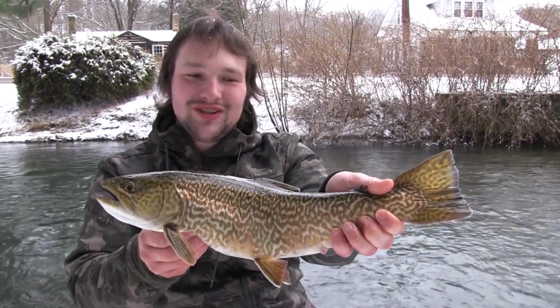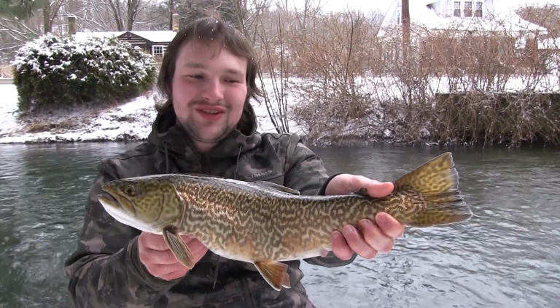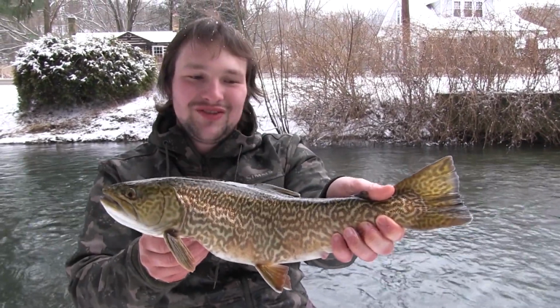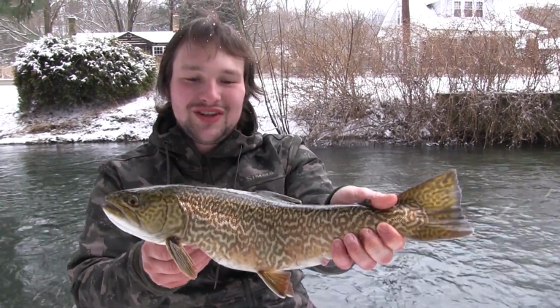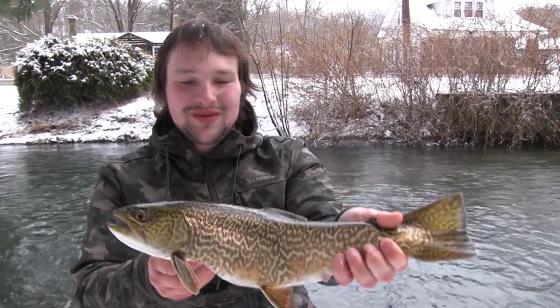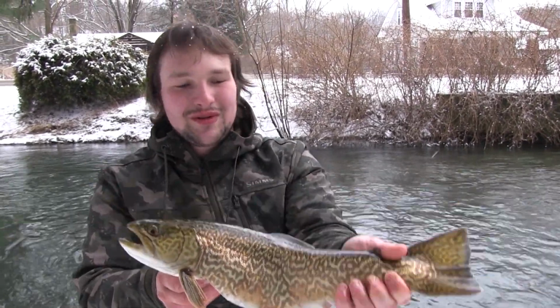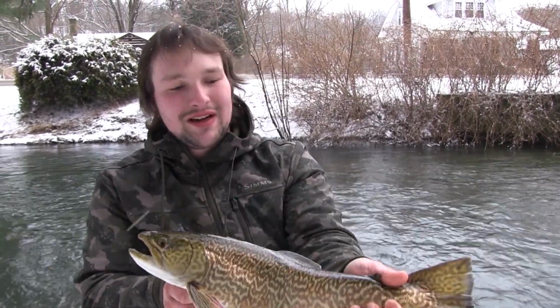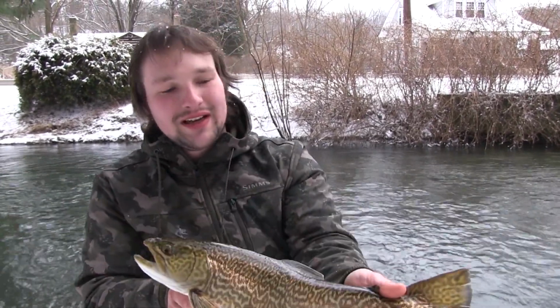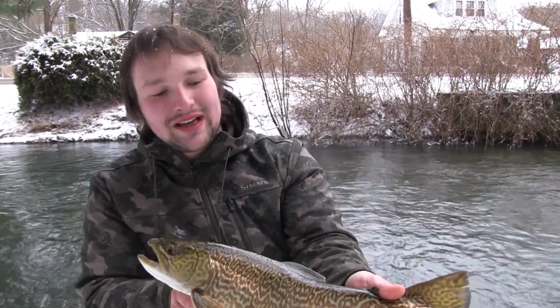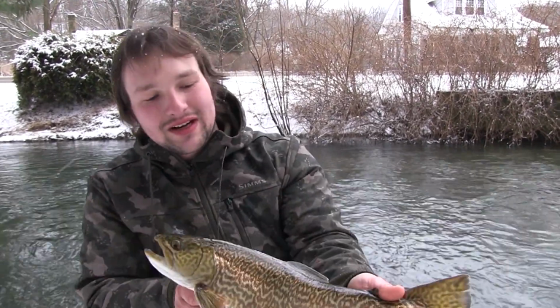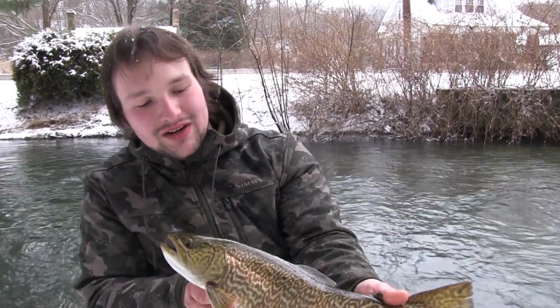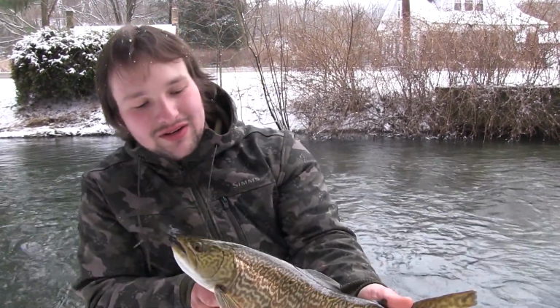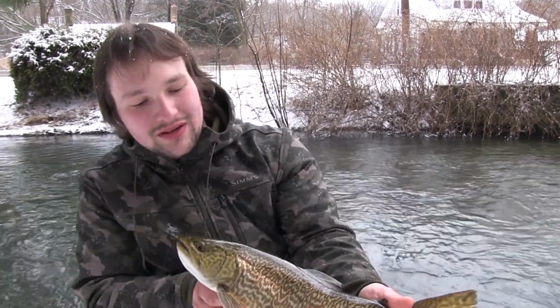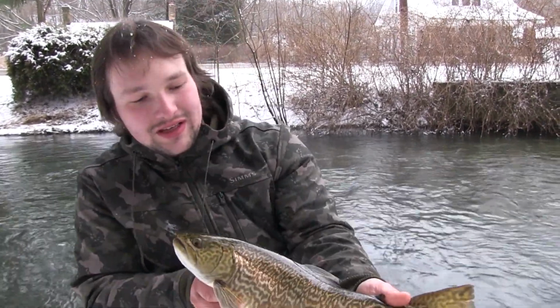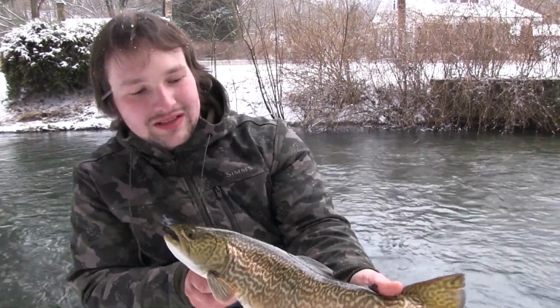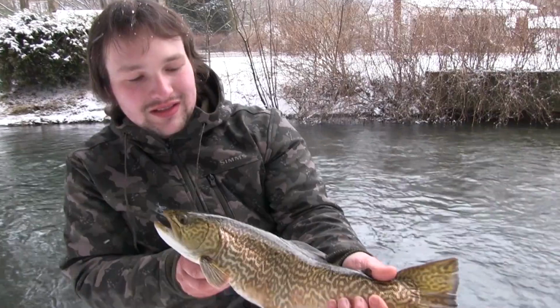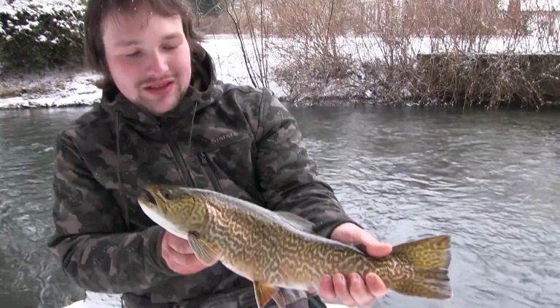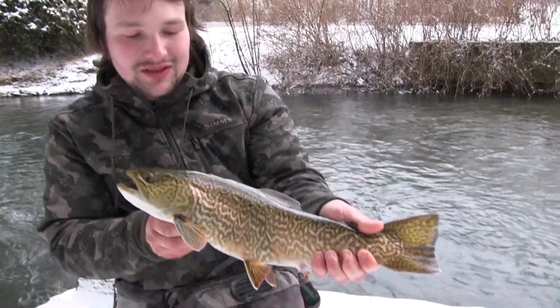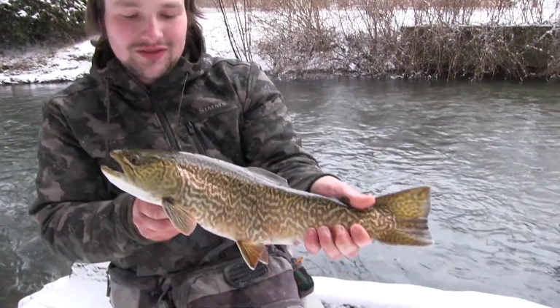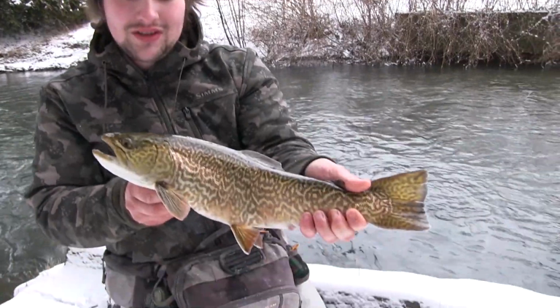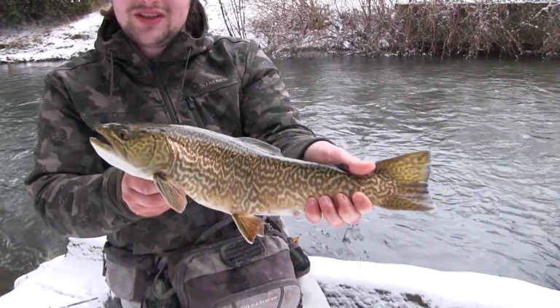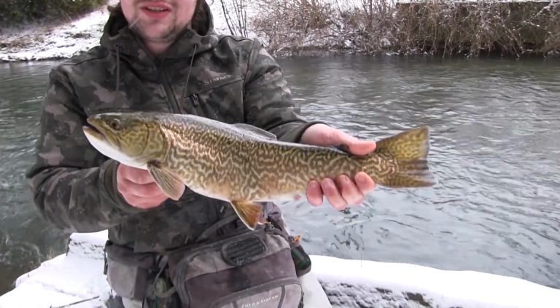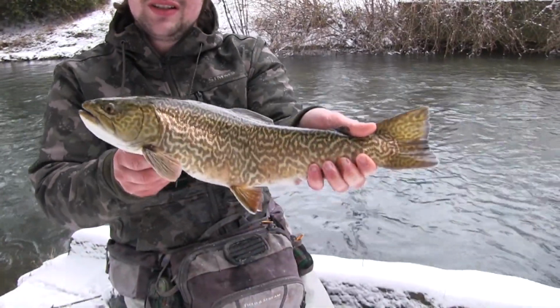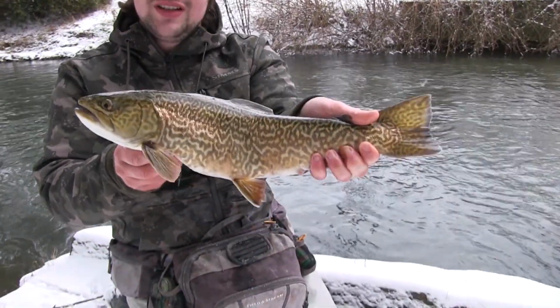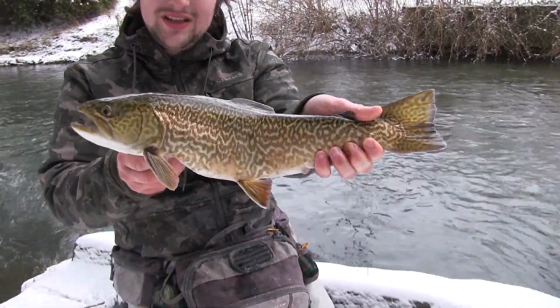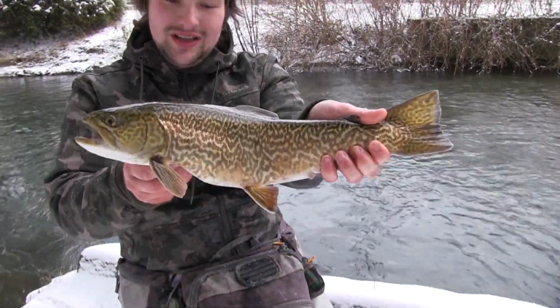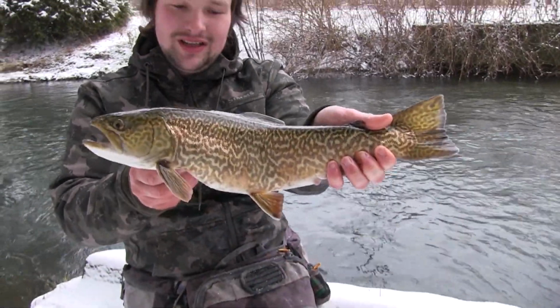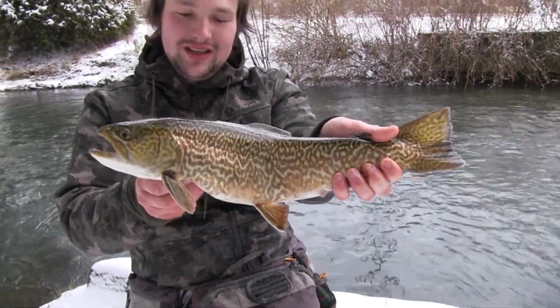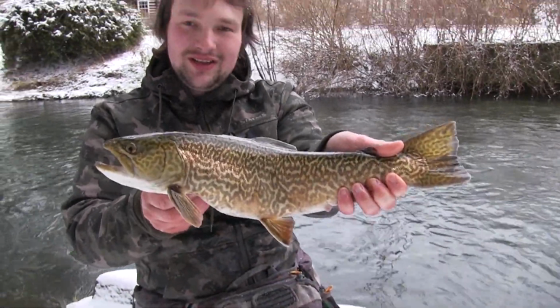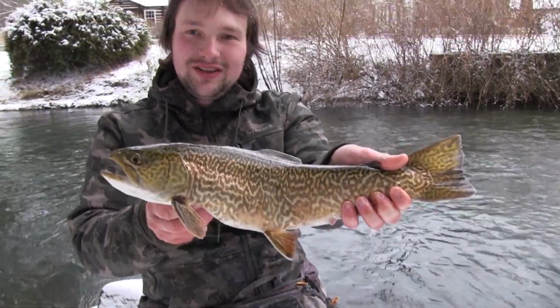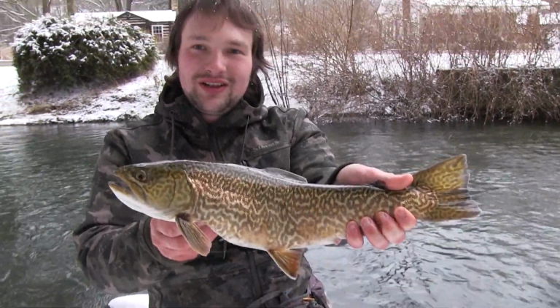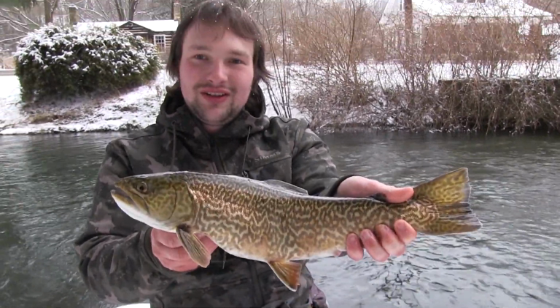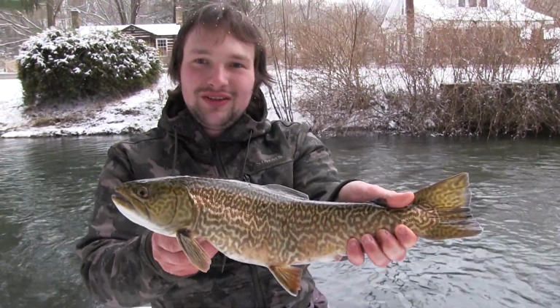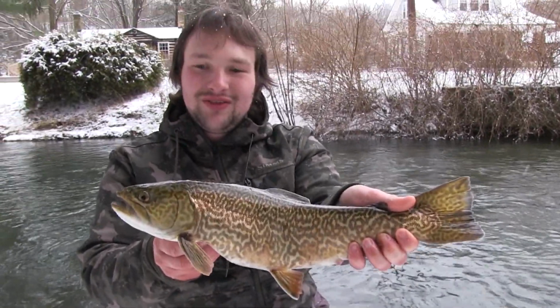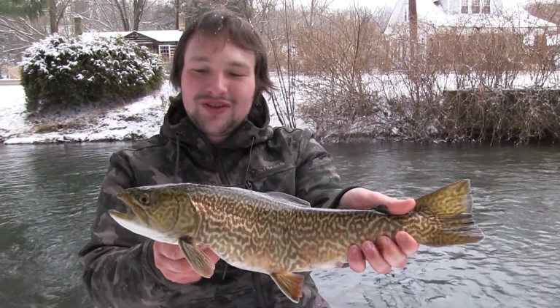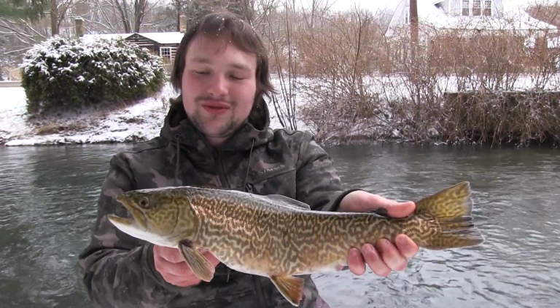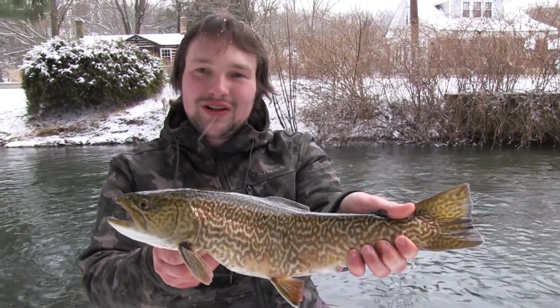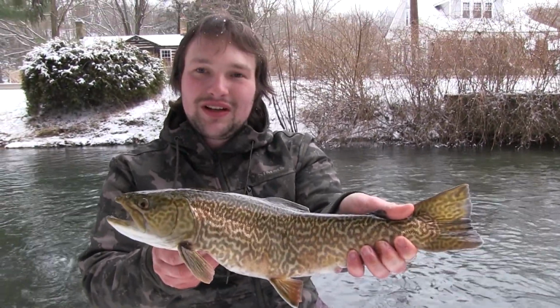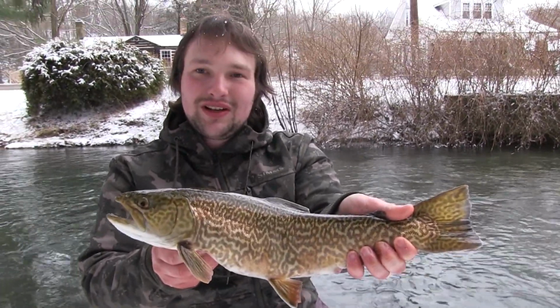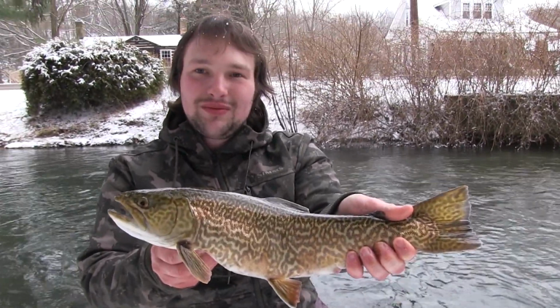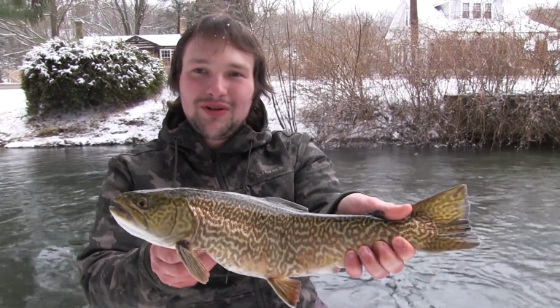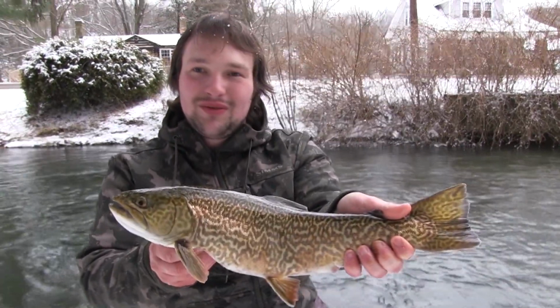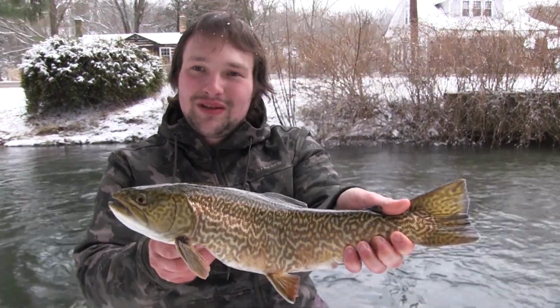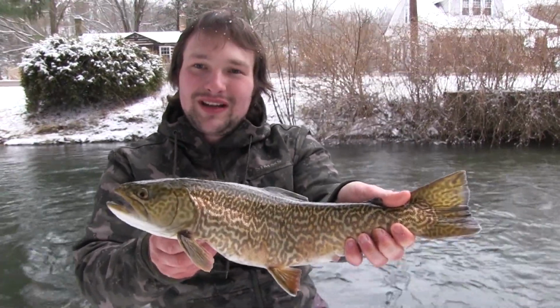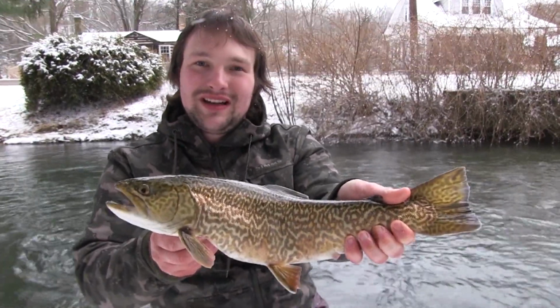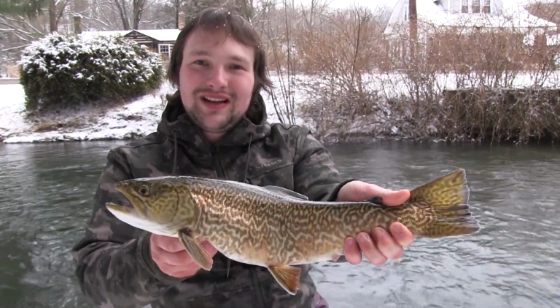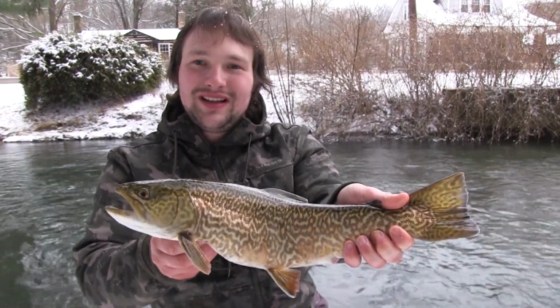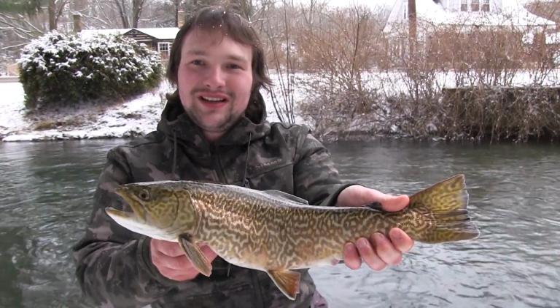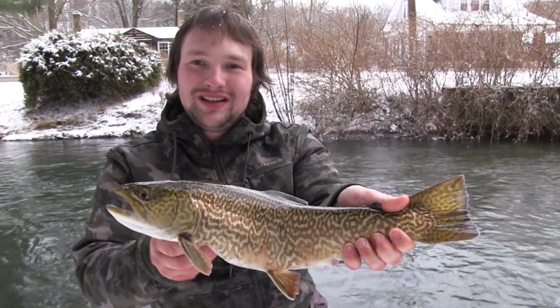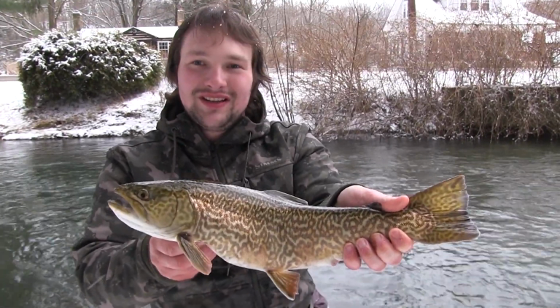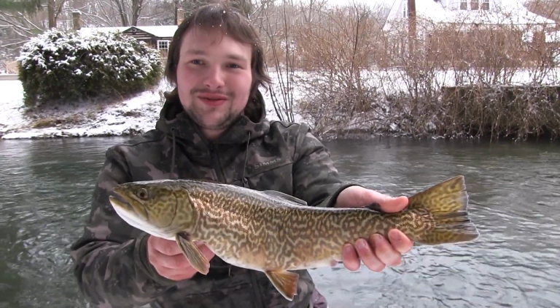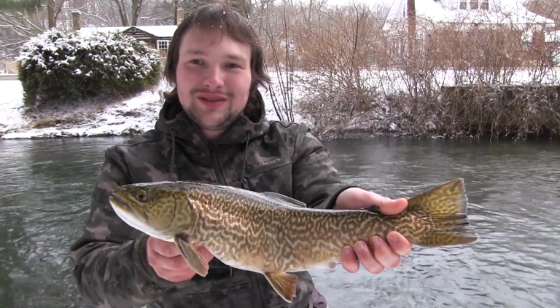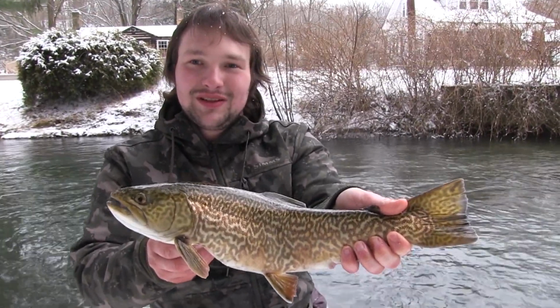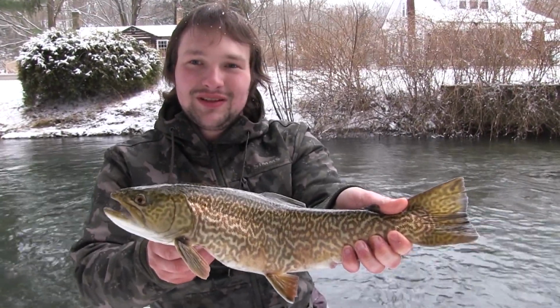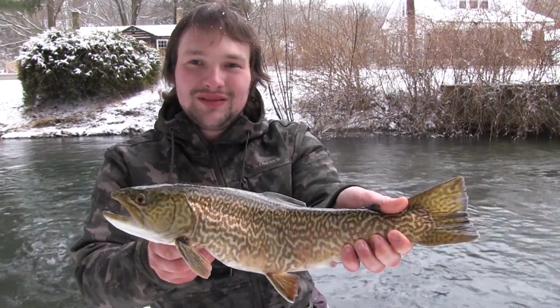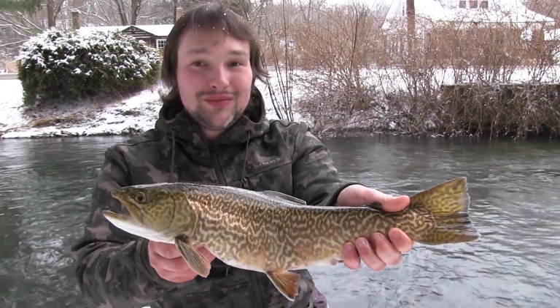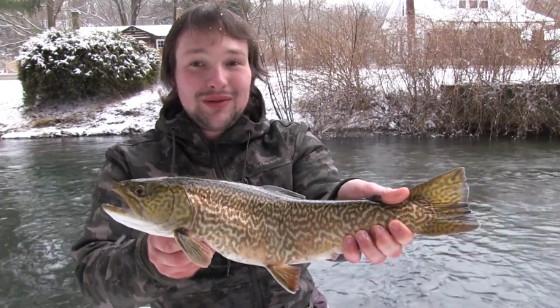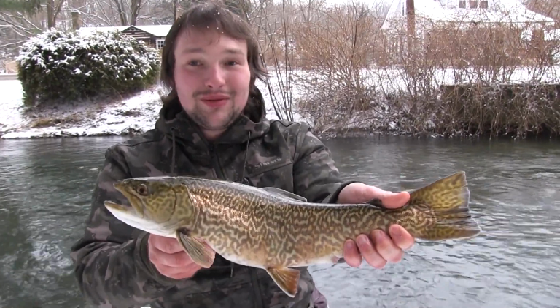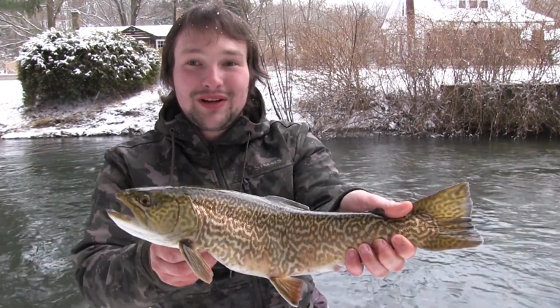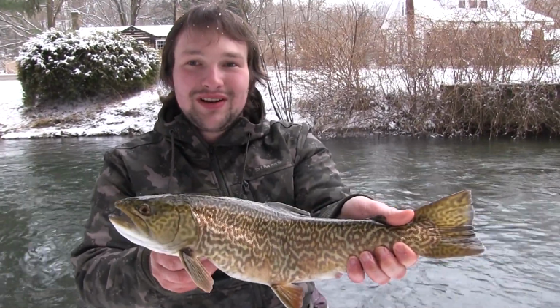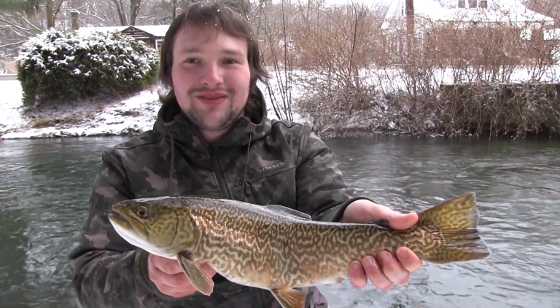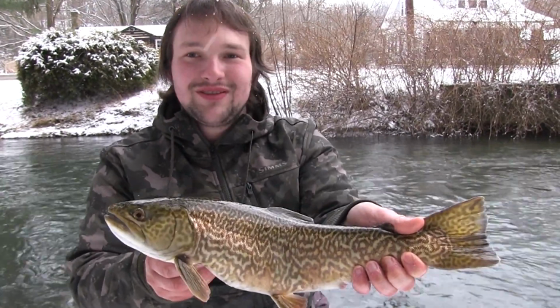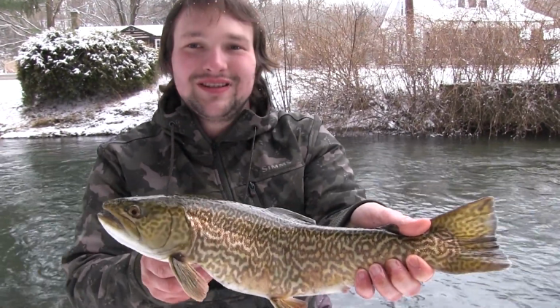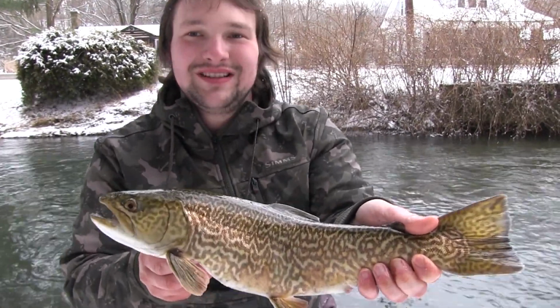I got my first ever tiger trout. Gorgeous fish. Probably around 18 inches. Good, healthy fish. We're going to get him home and maybe we'll get another one.